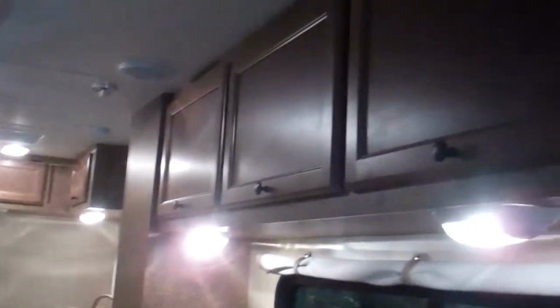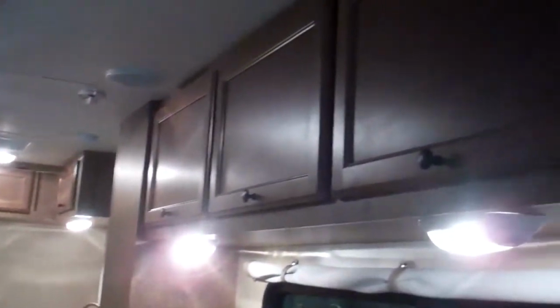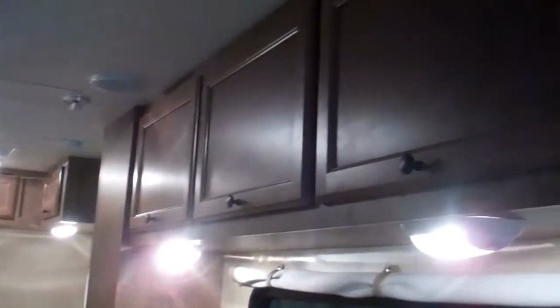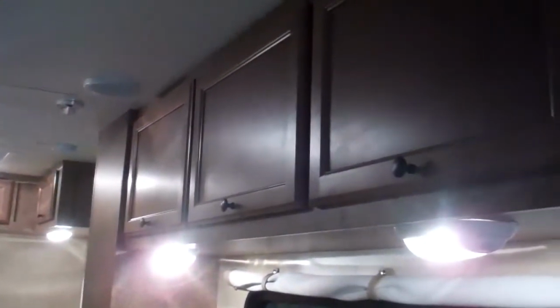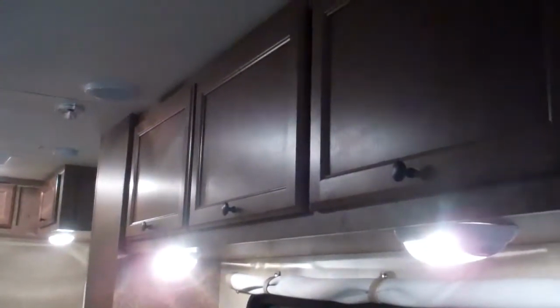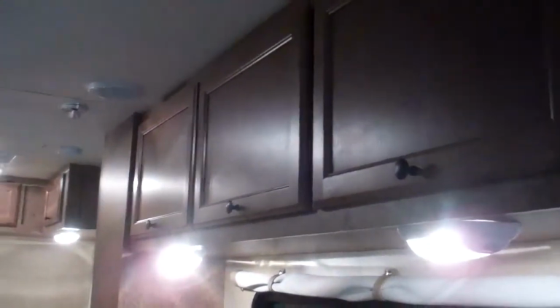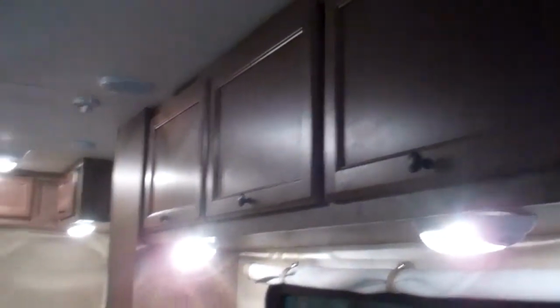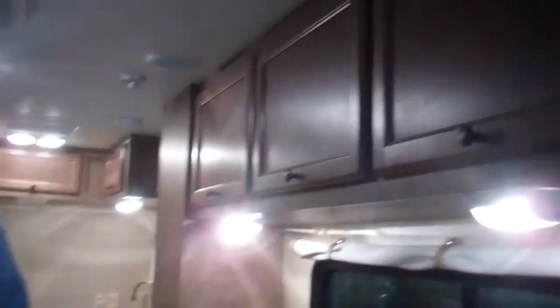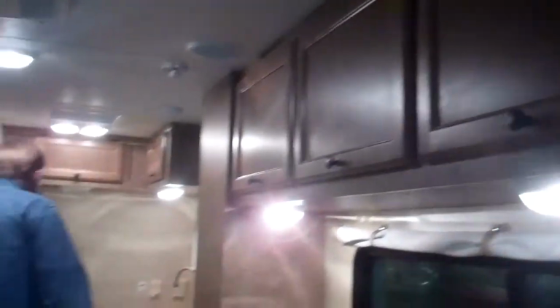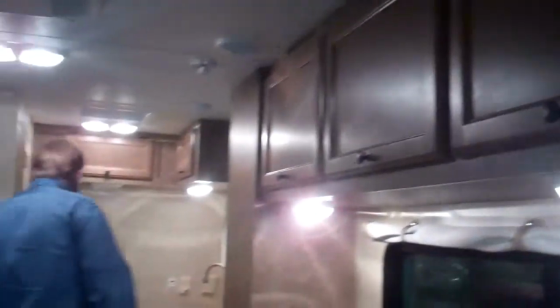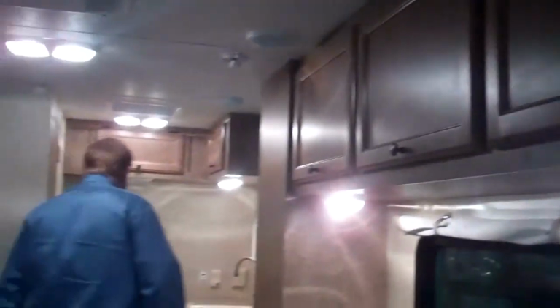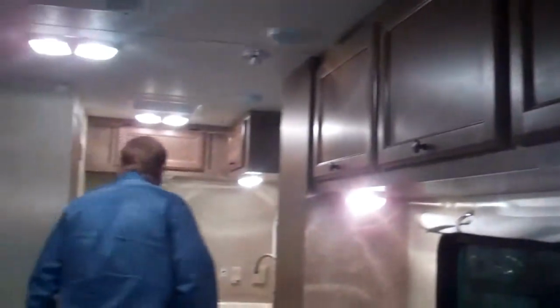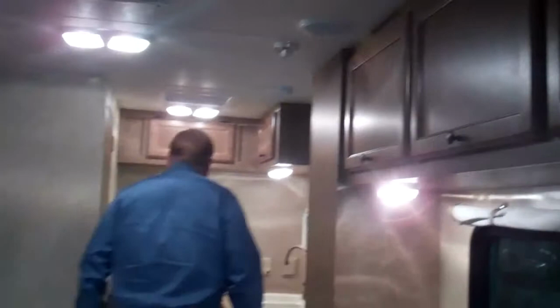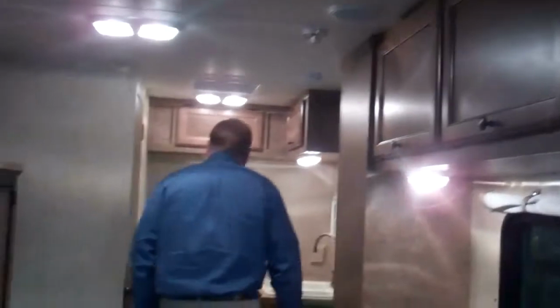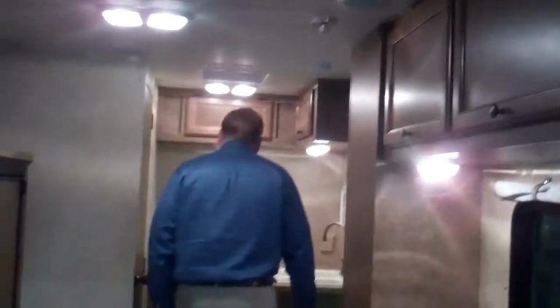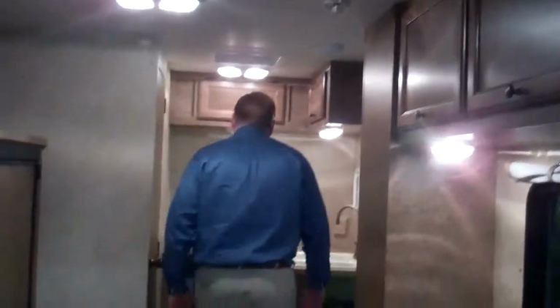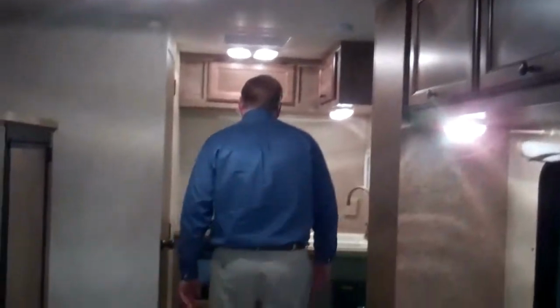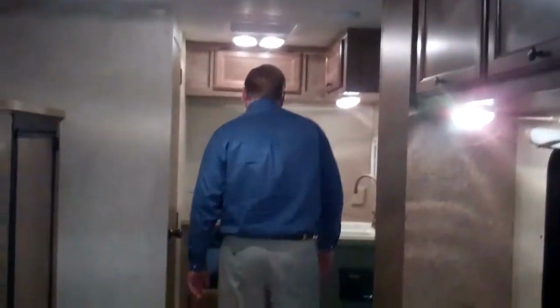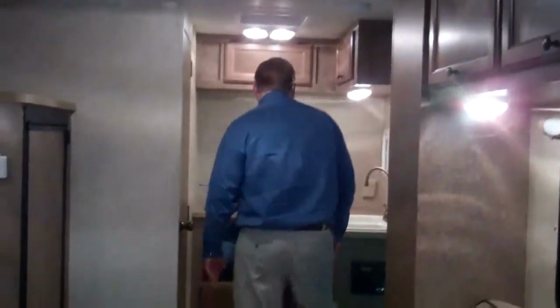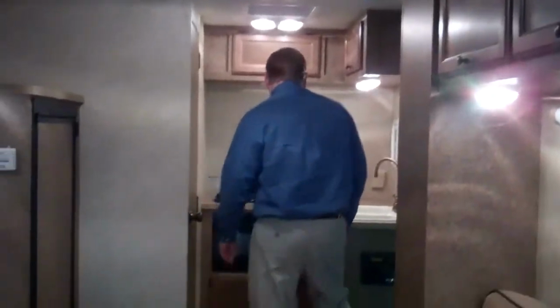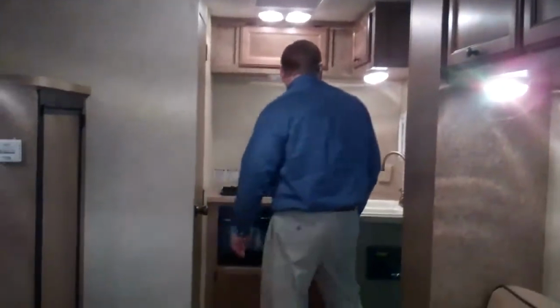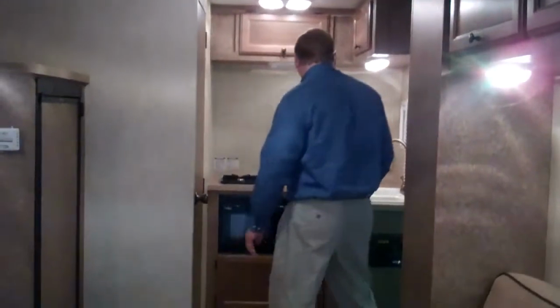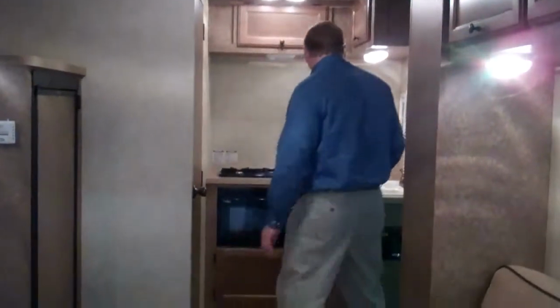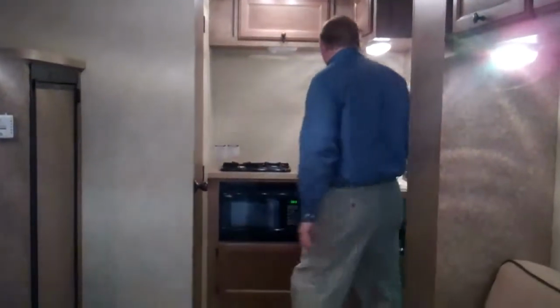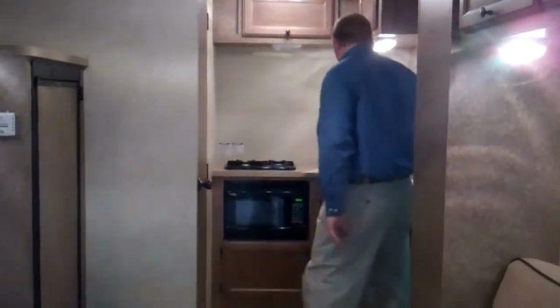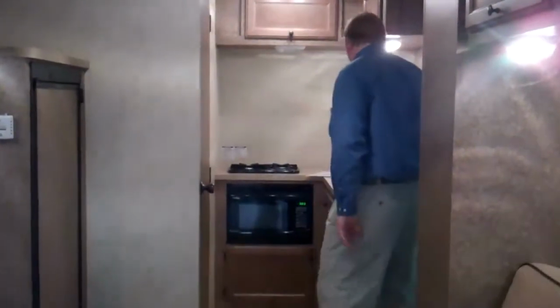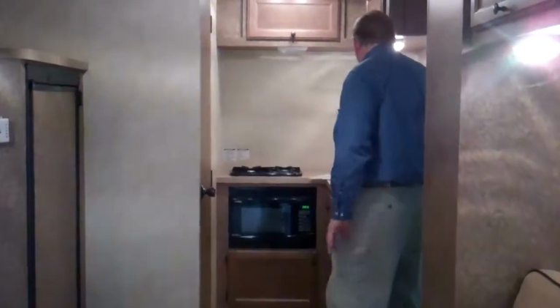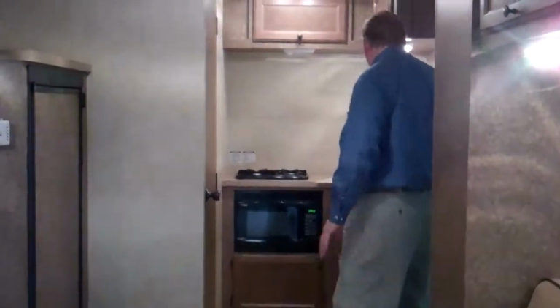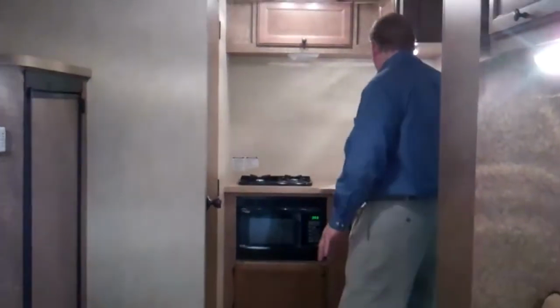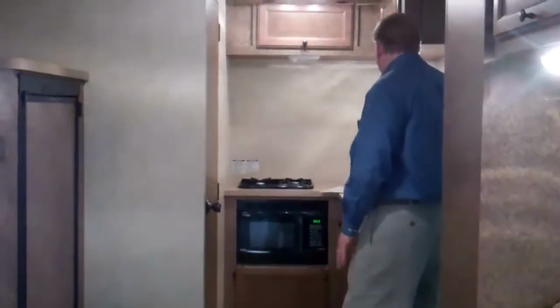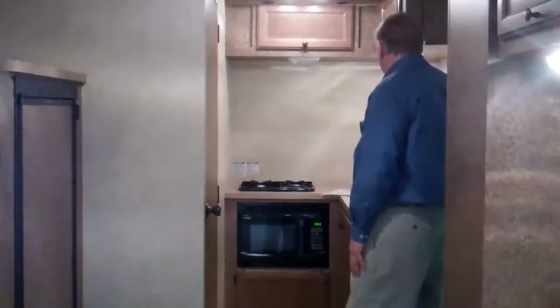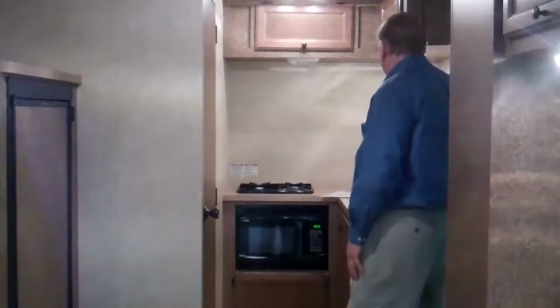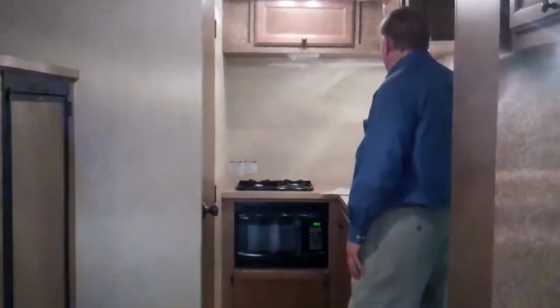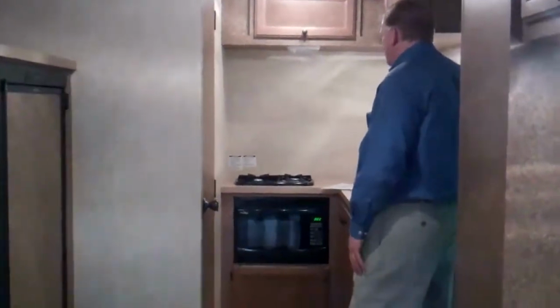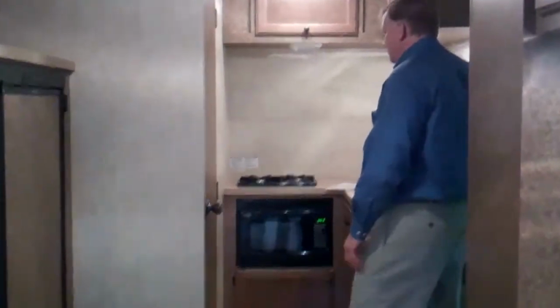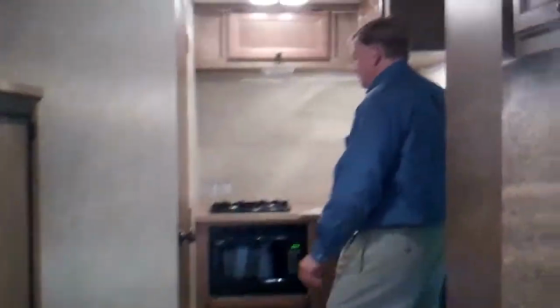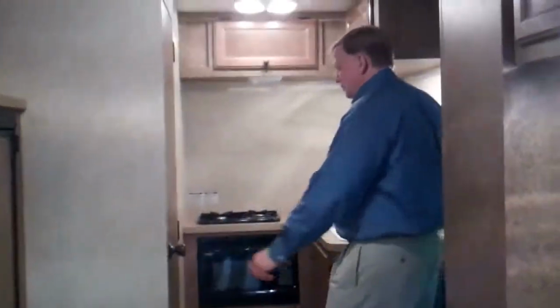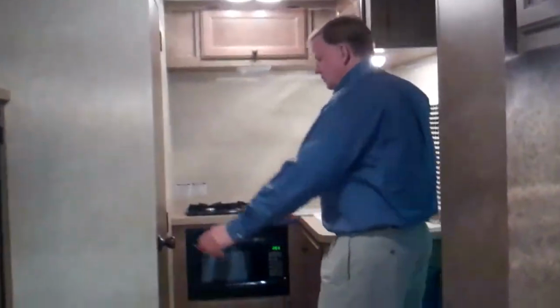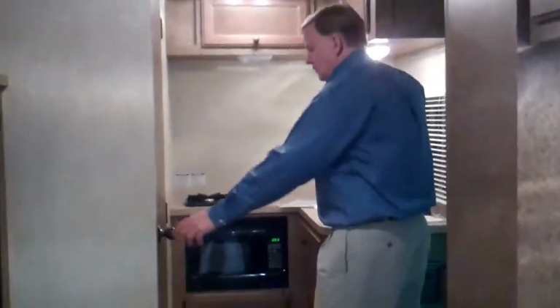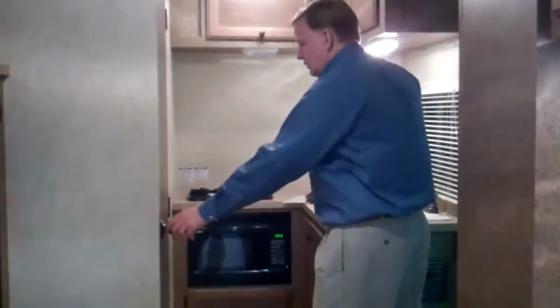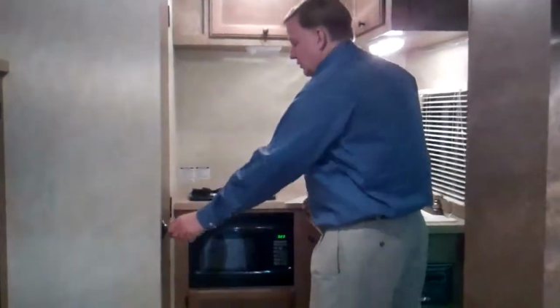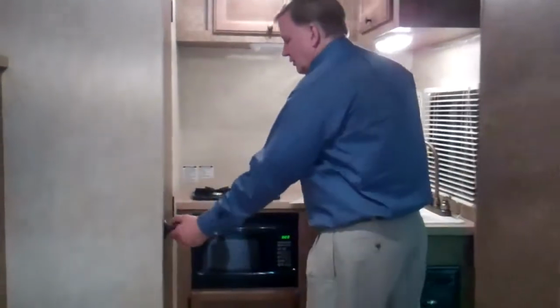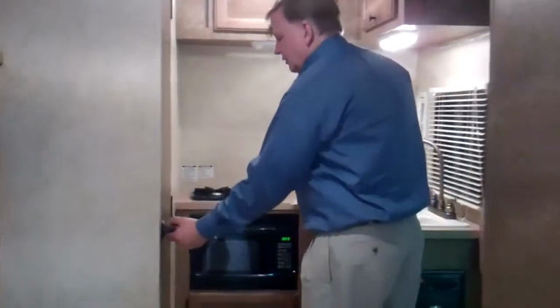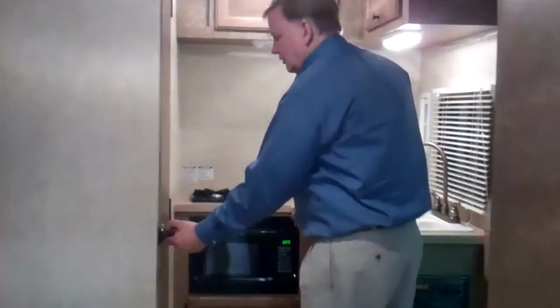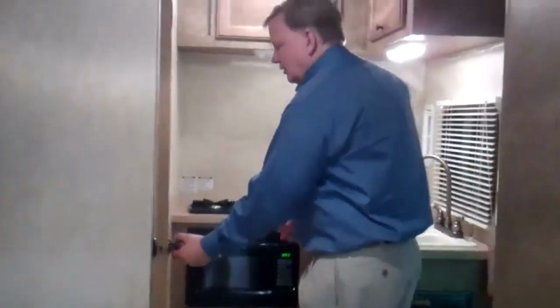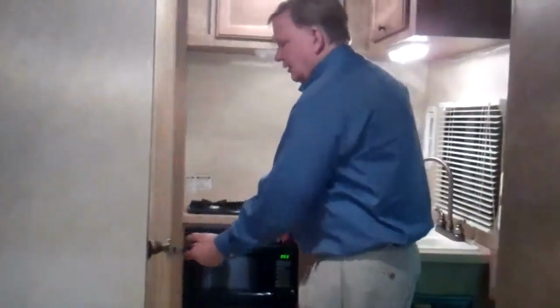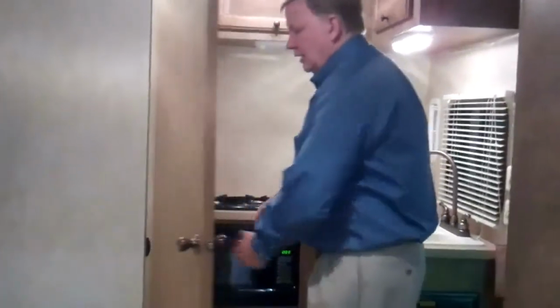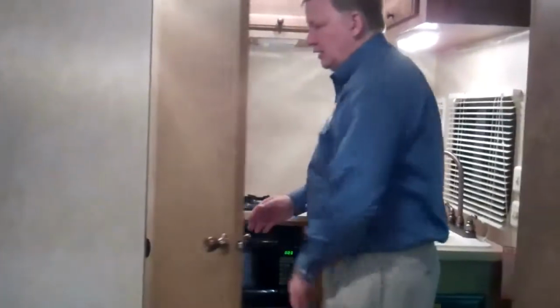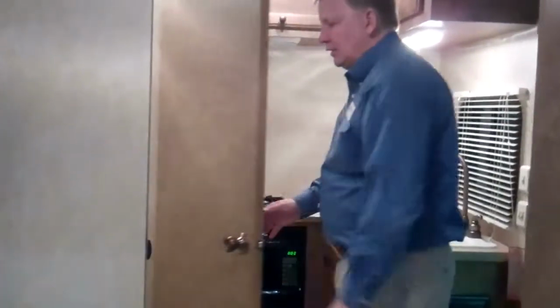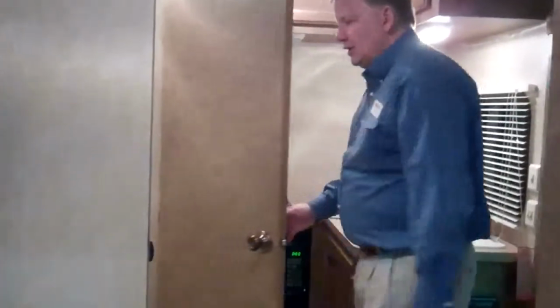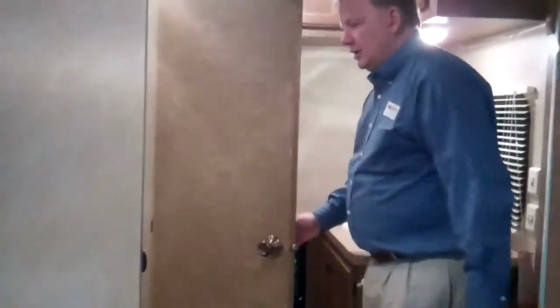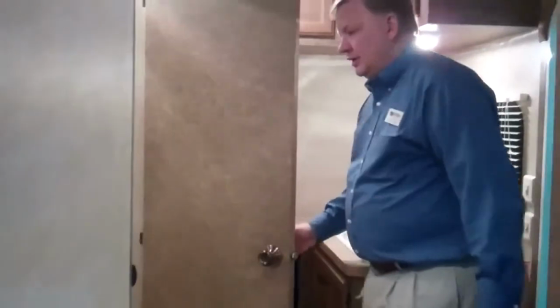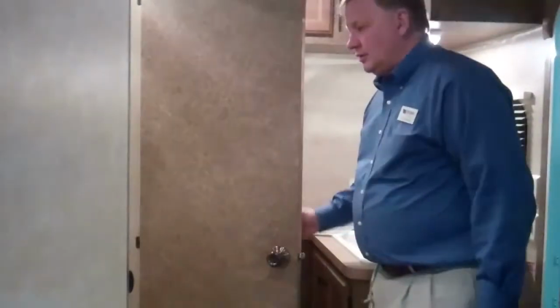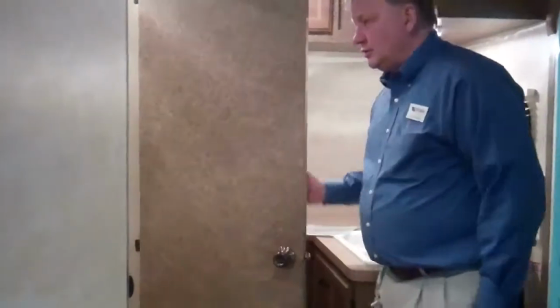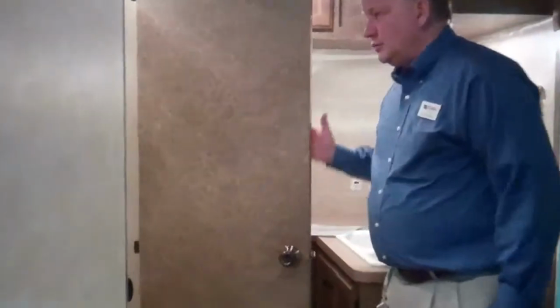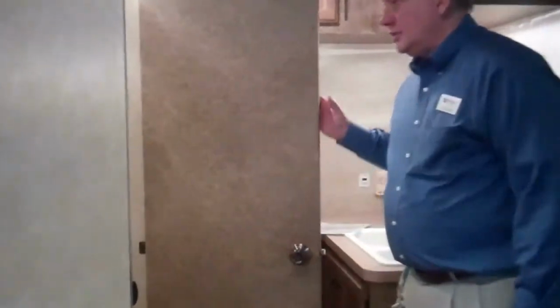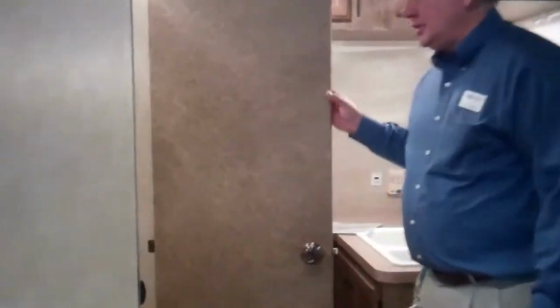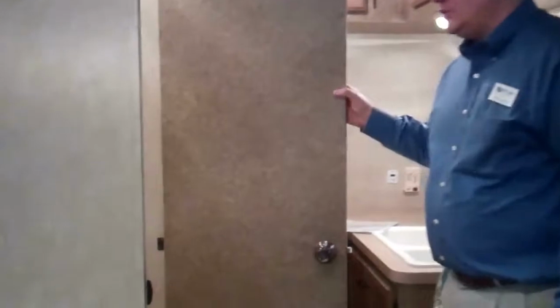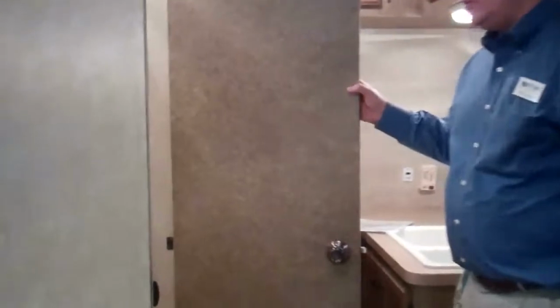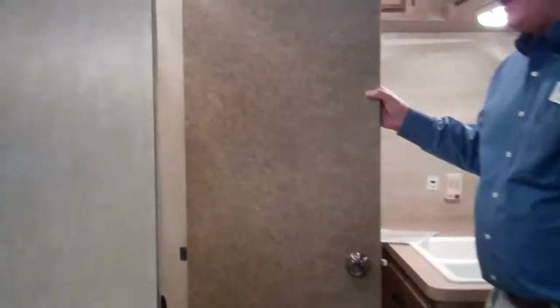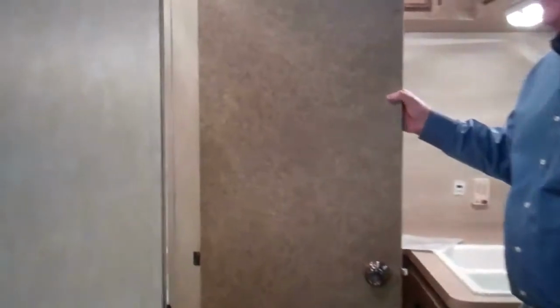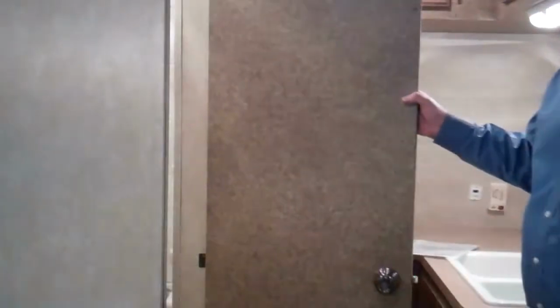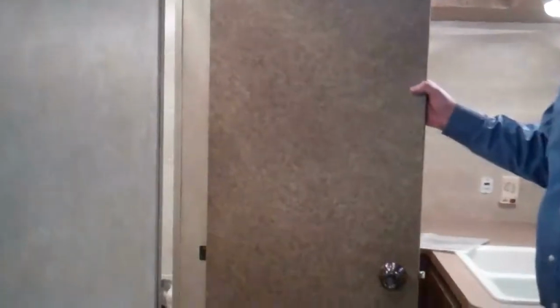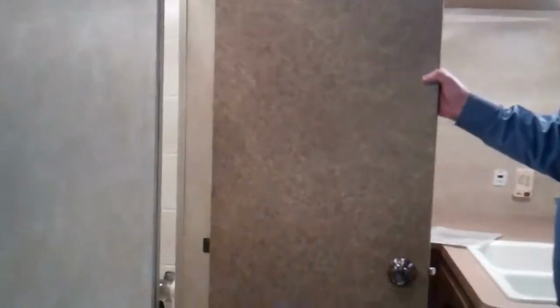There's a kitchen with a microwave, two-burner cooktop, high-rise faucet, and a nice little bathroom.